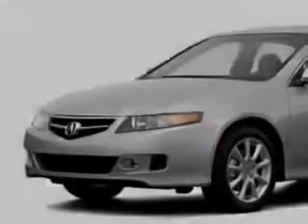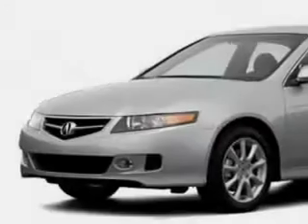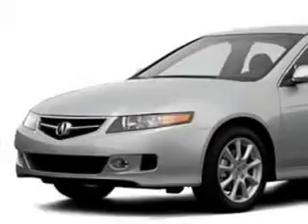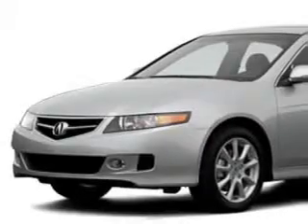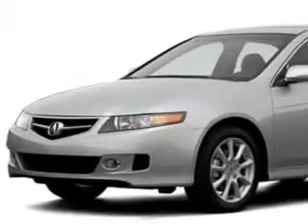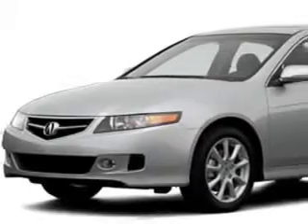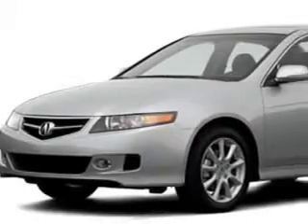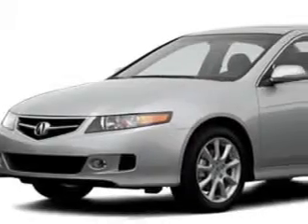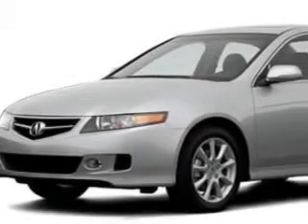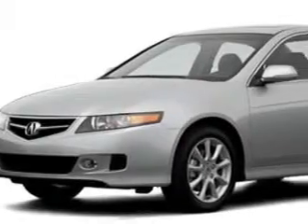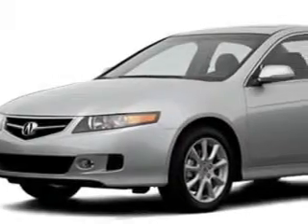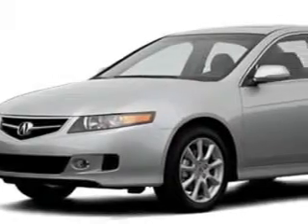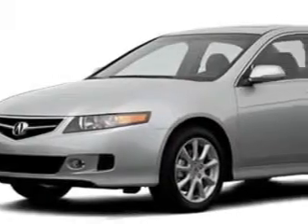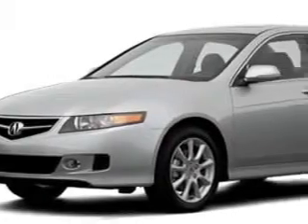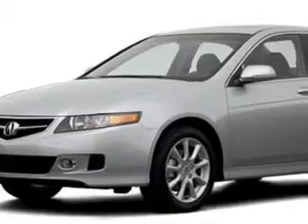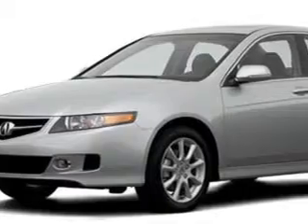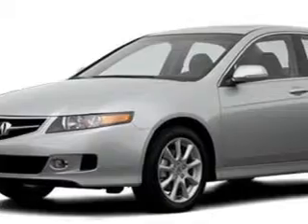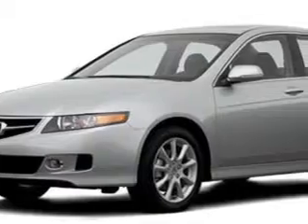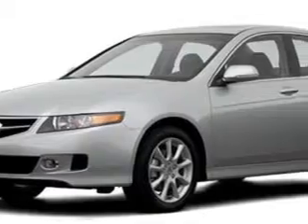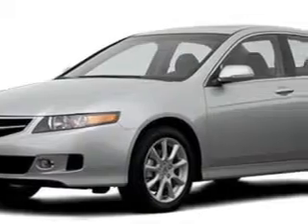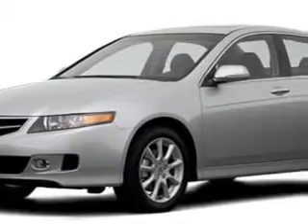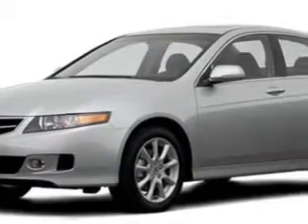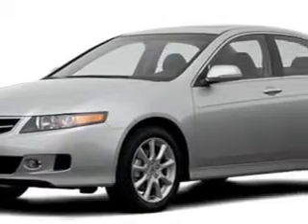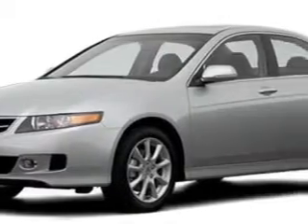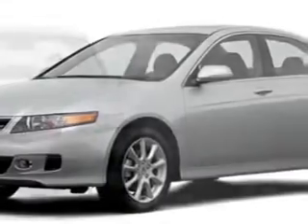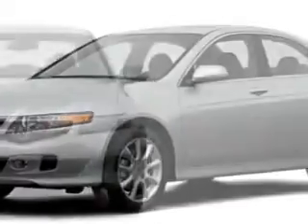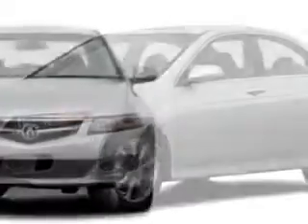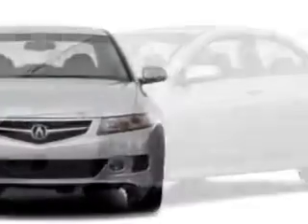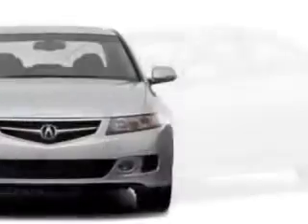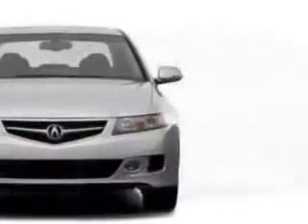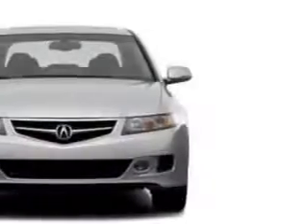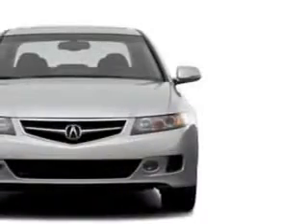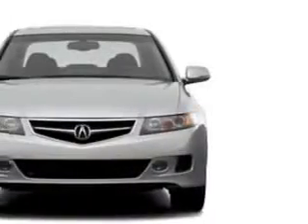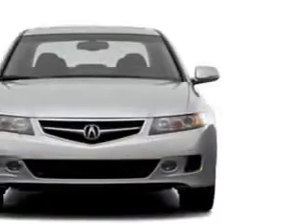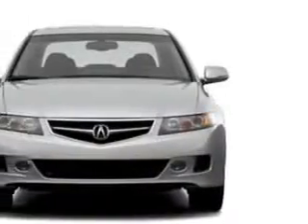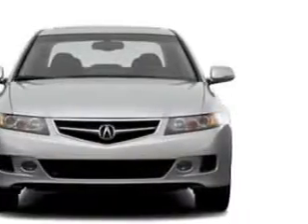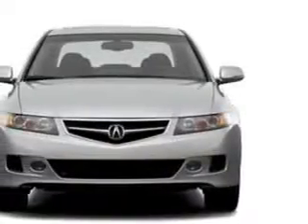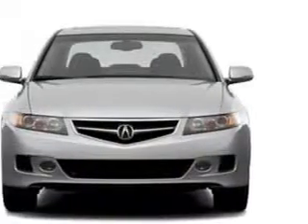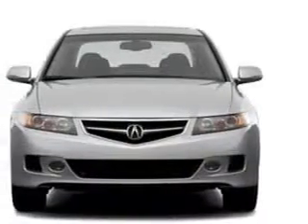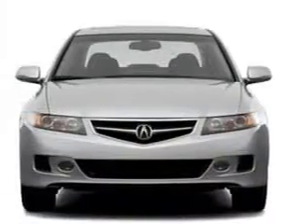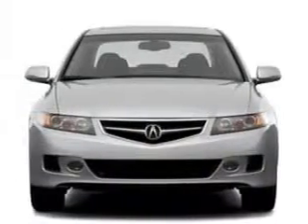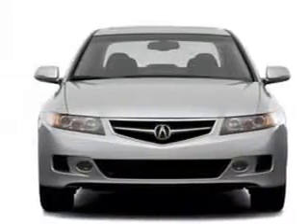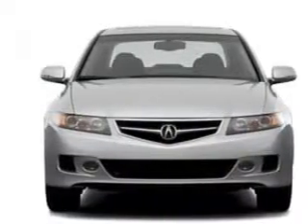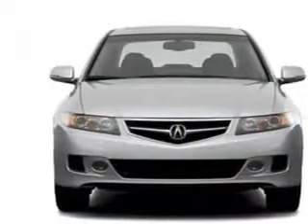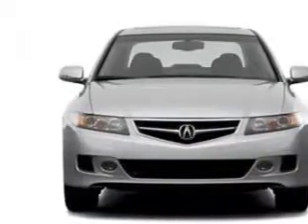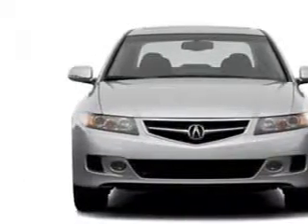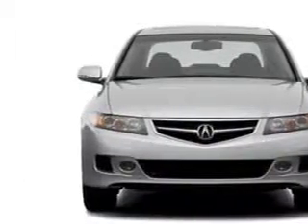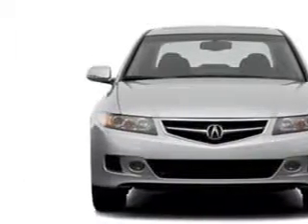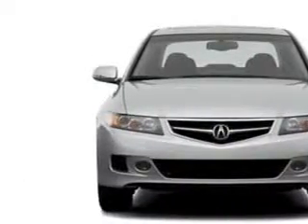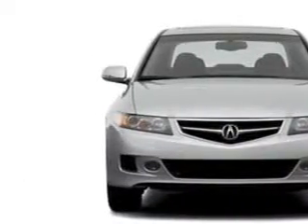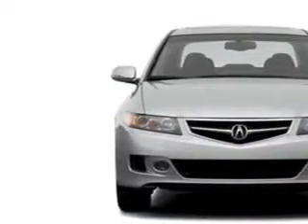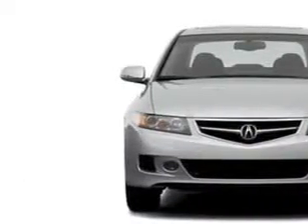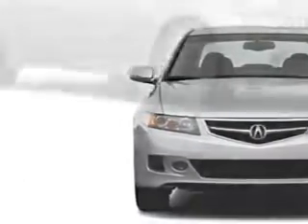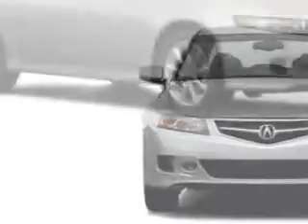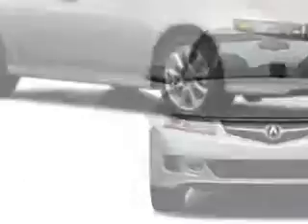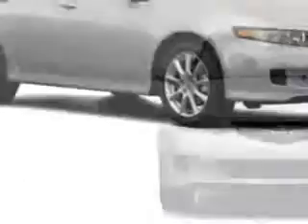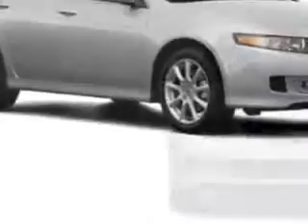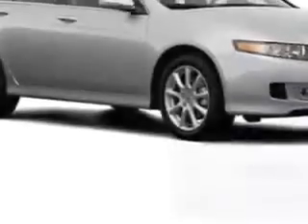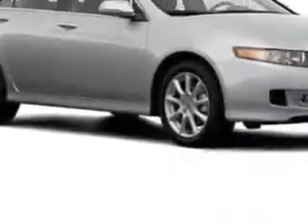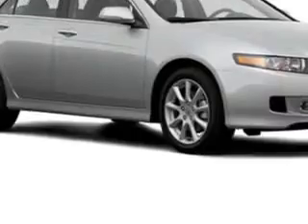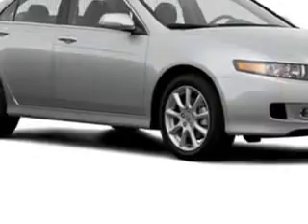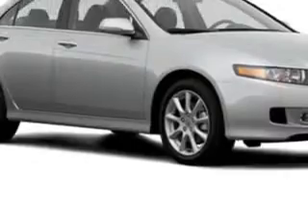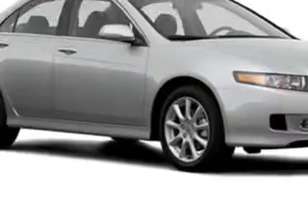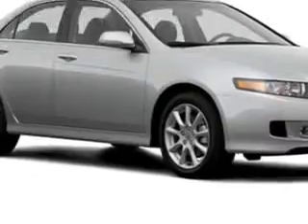Check out this Acura TSX, equipped with a 4-cylinder engine and an automatic transmission.